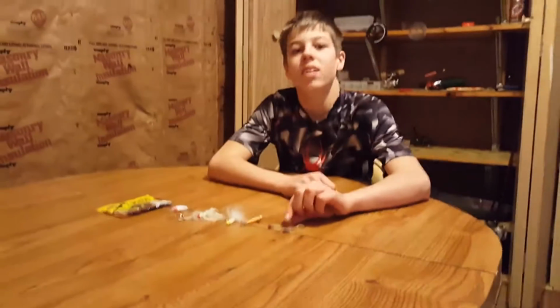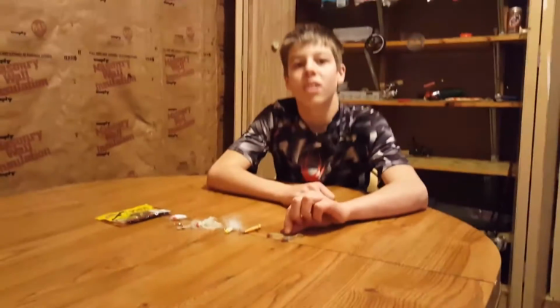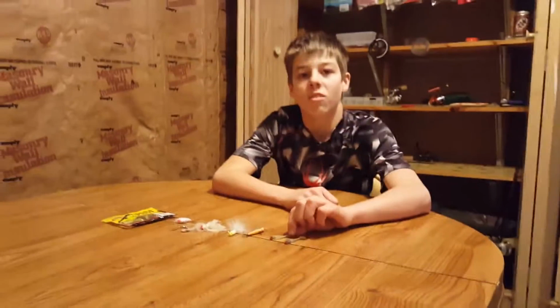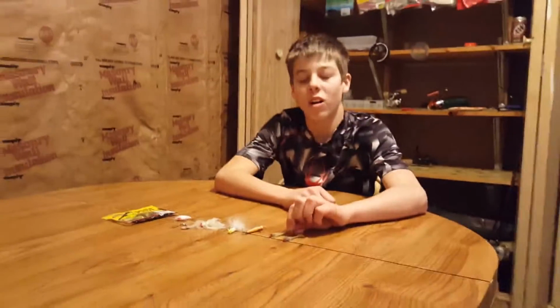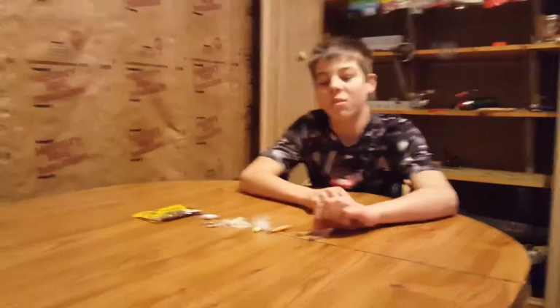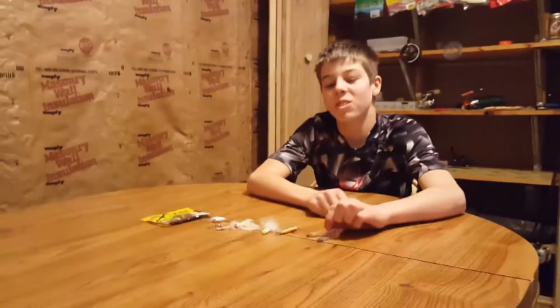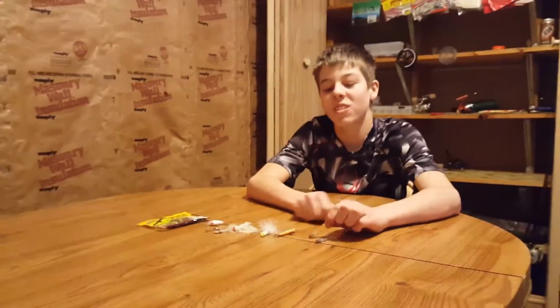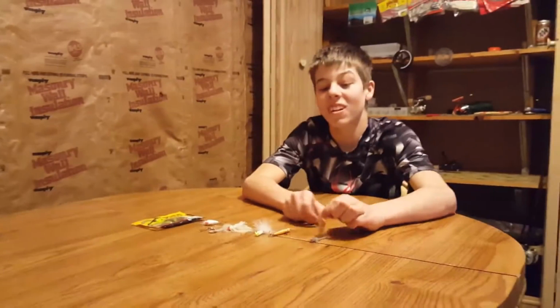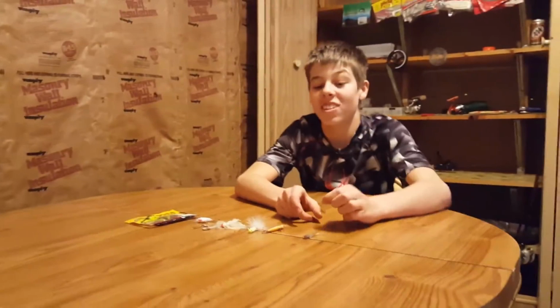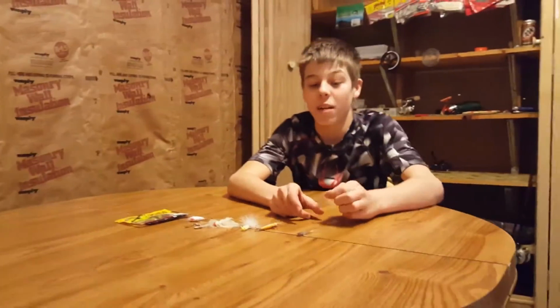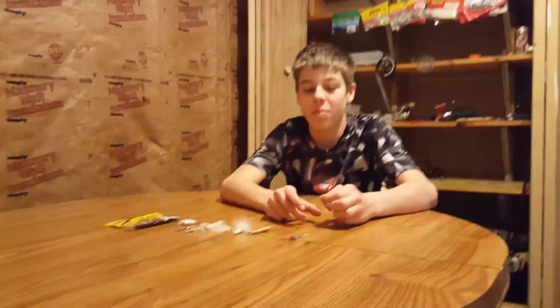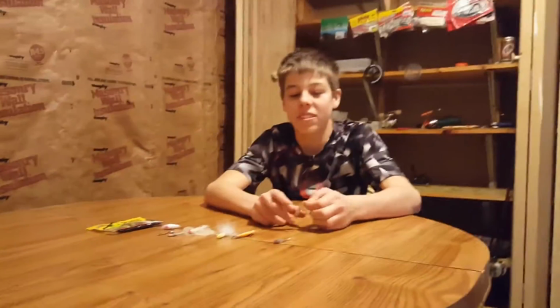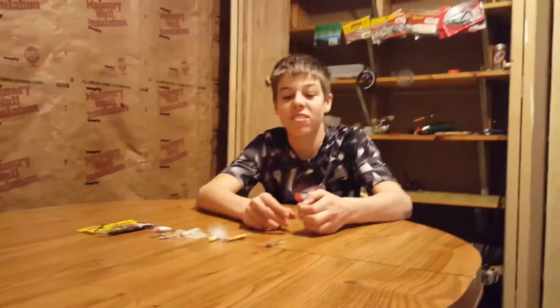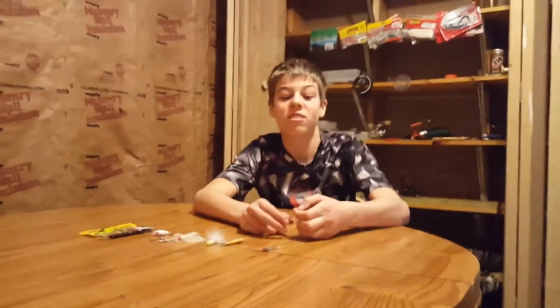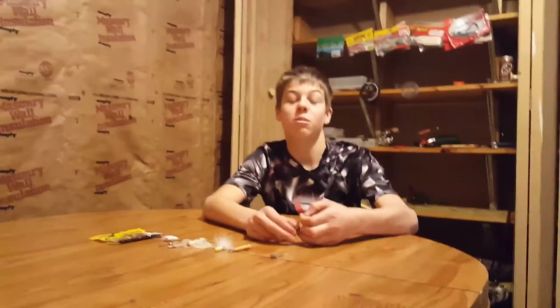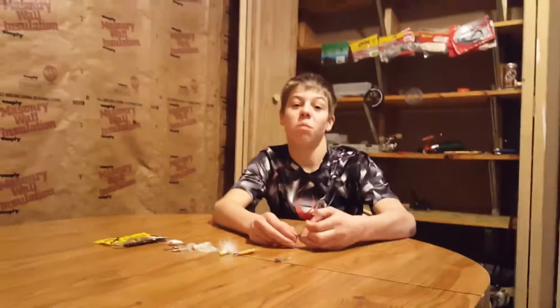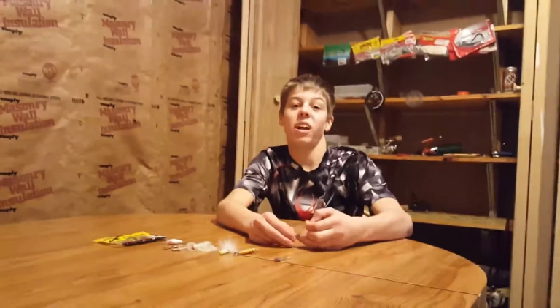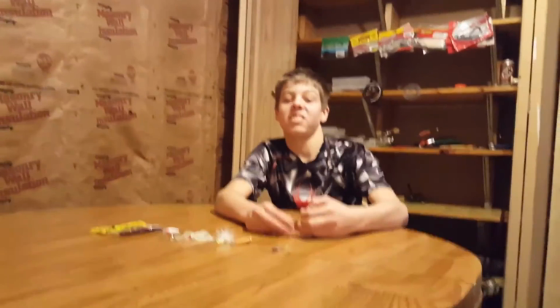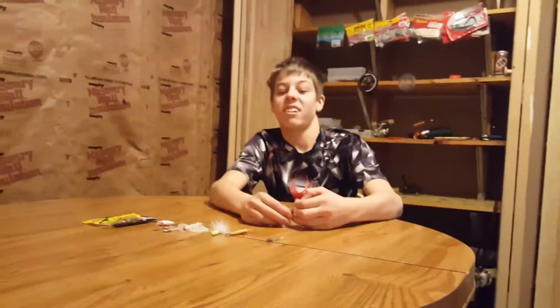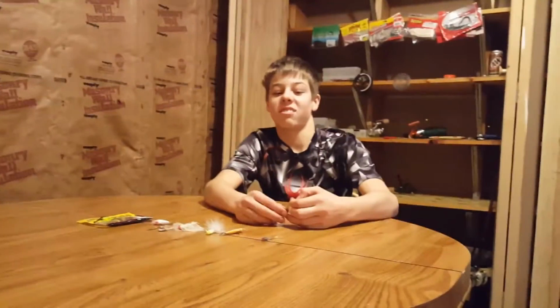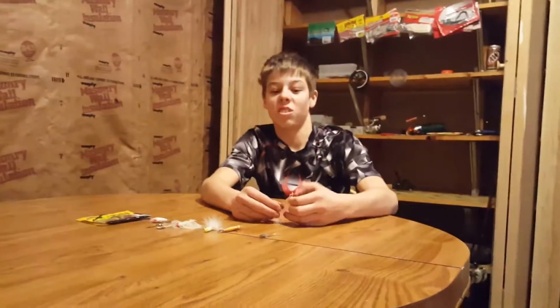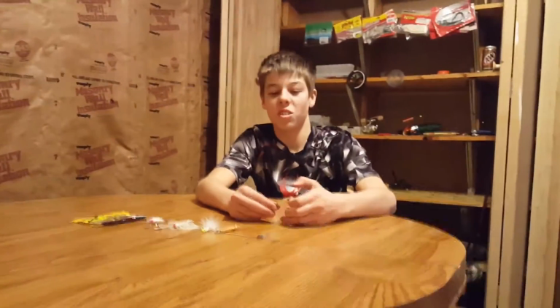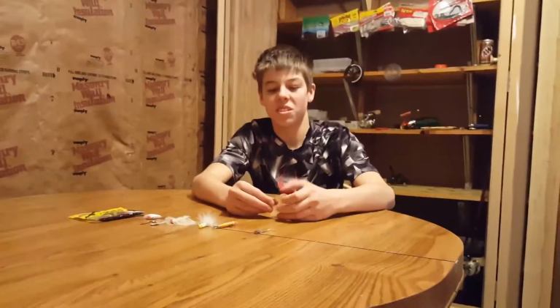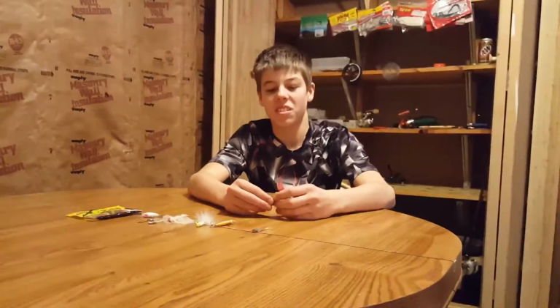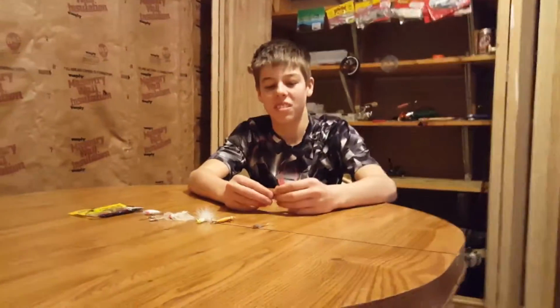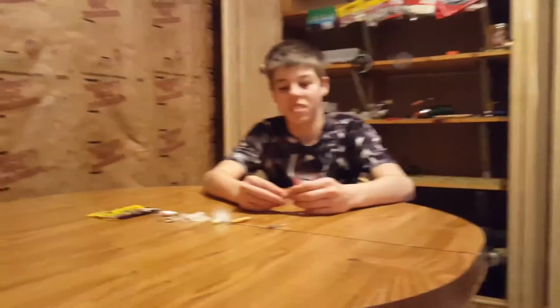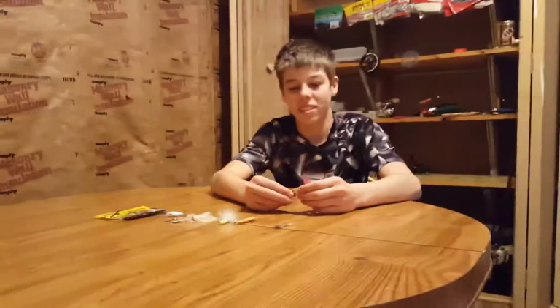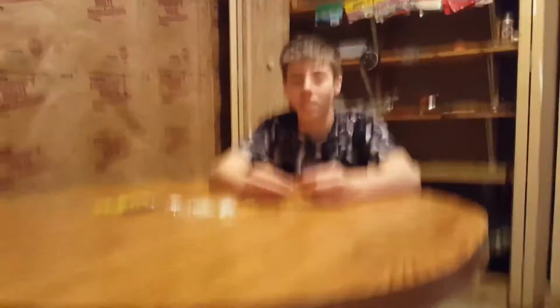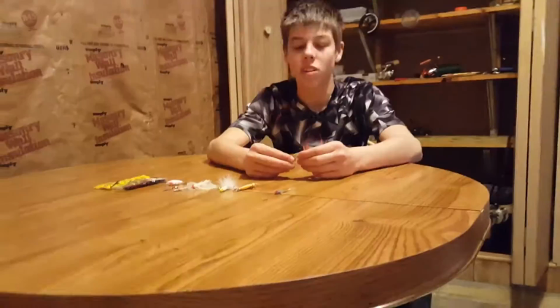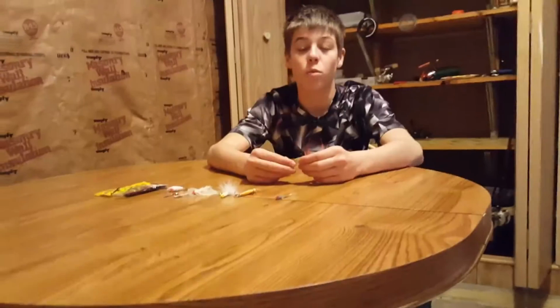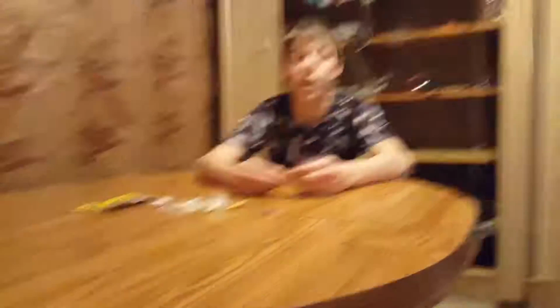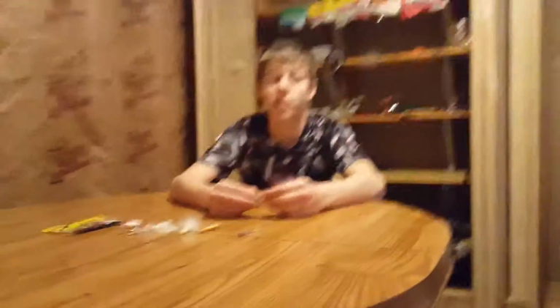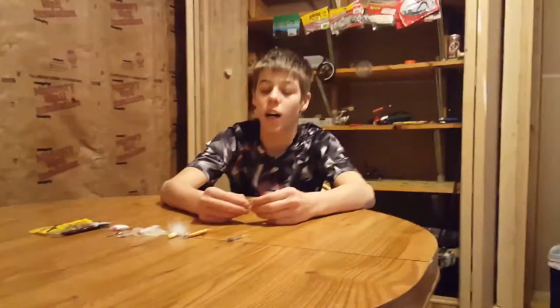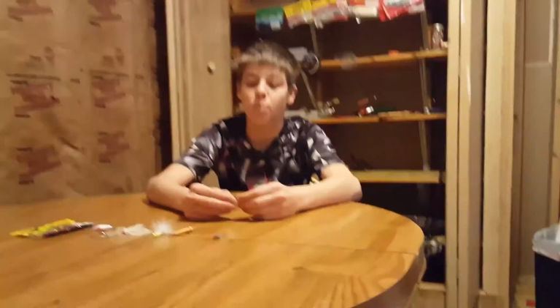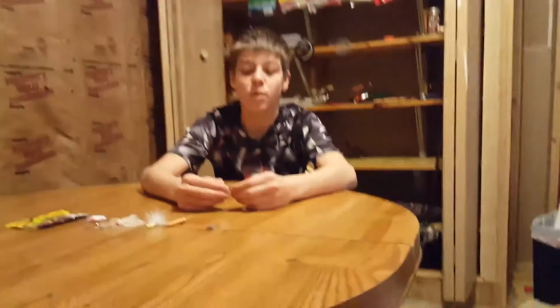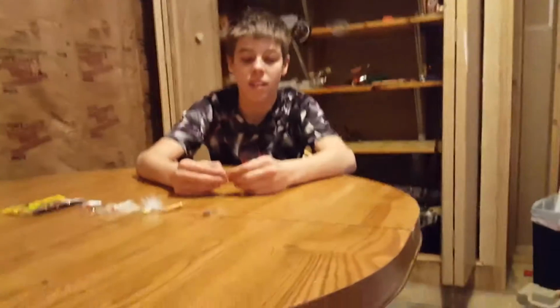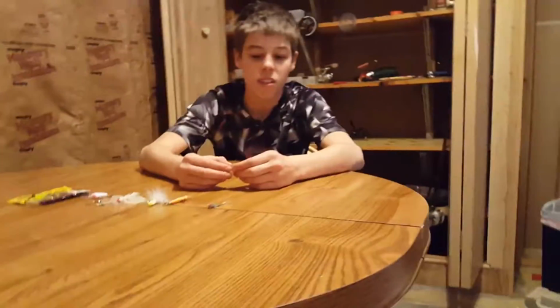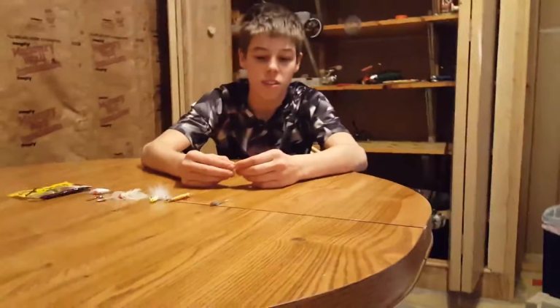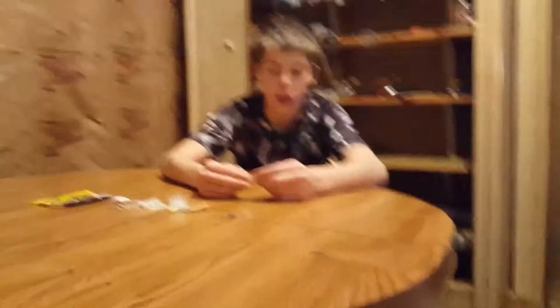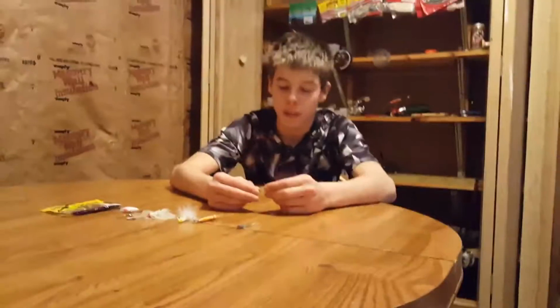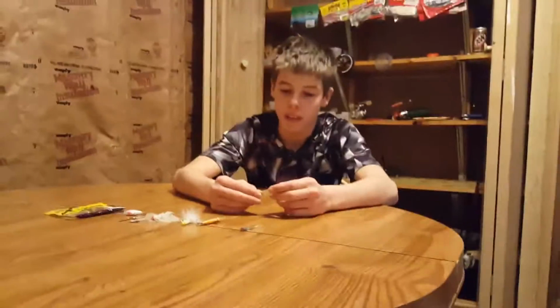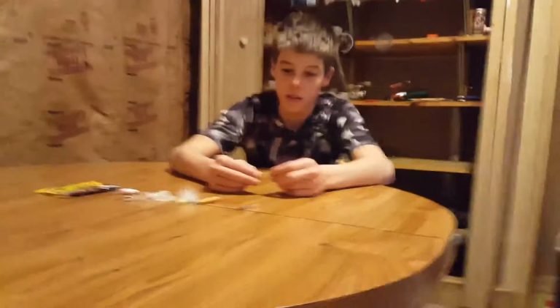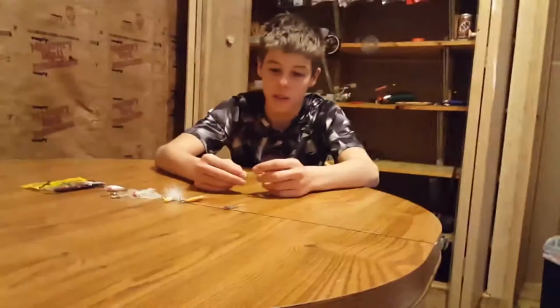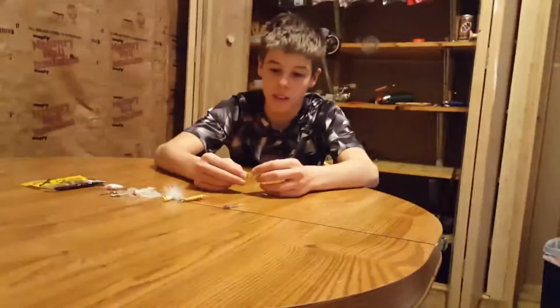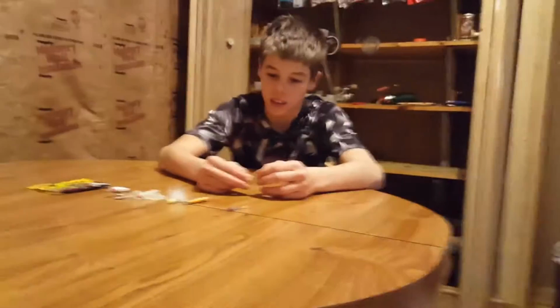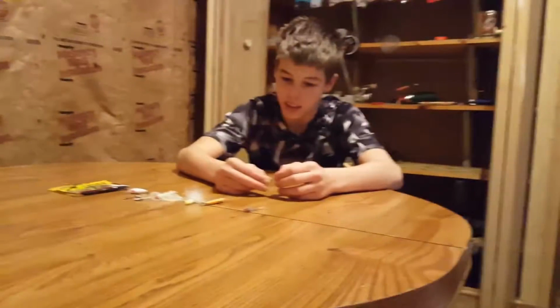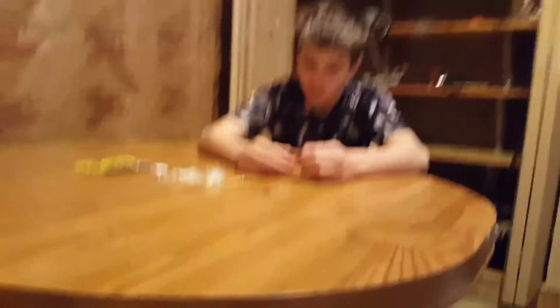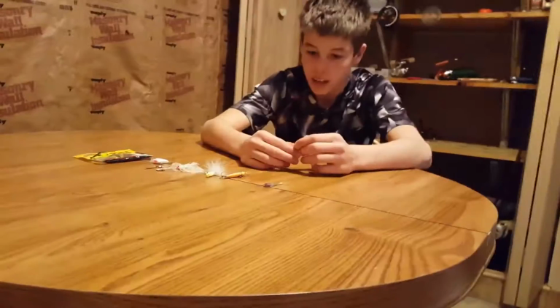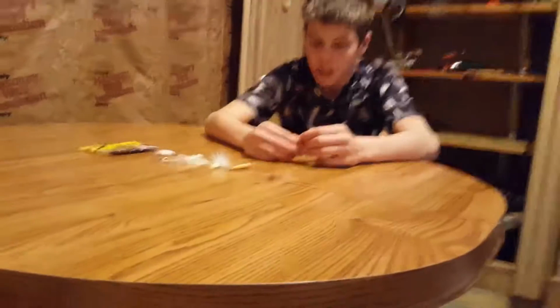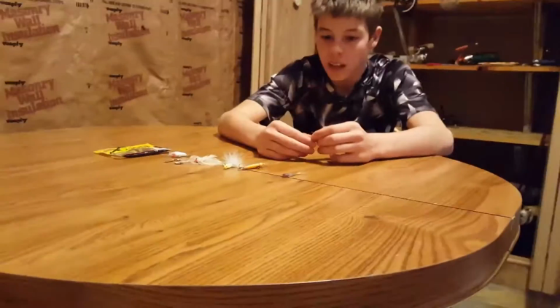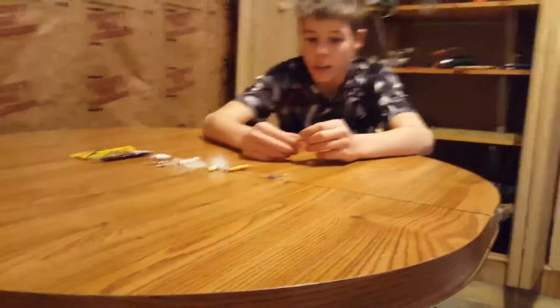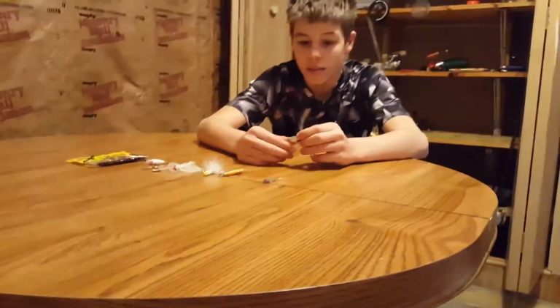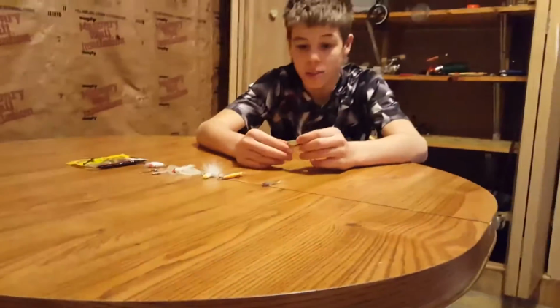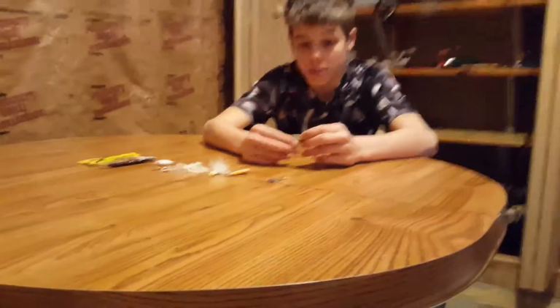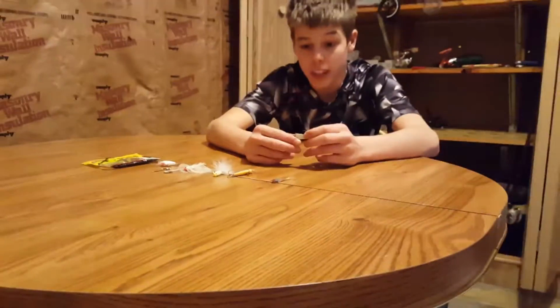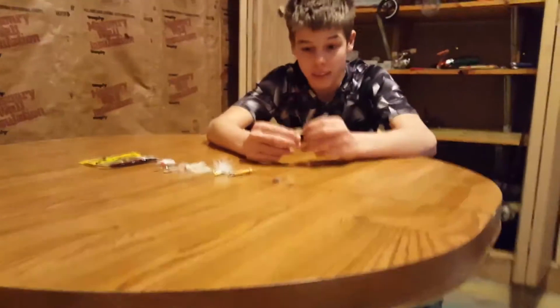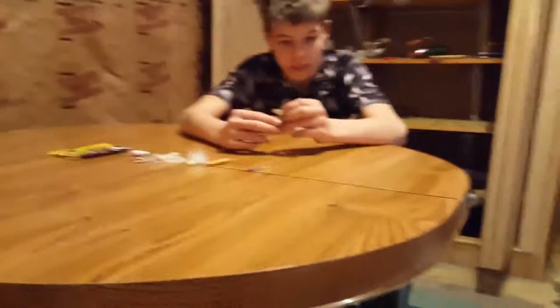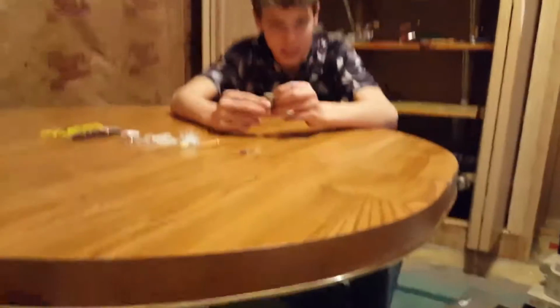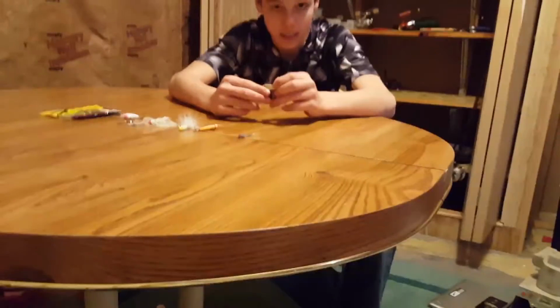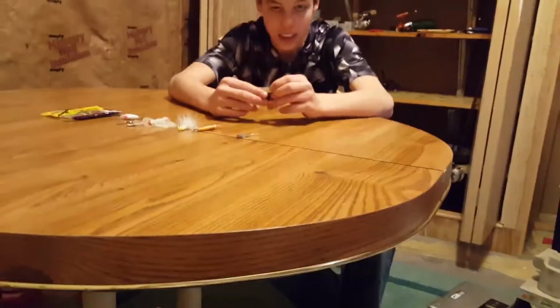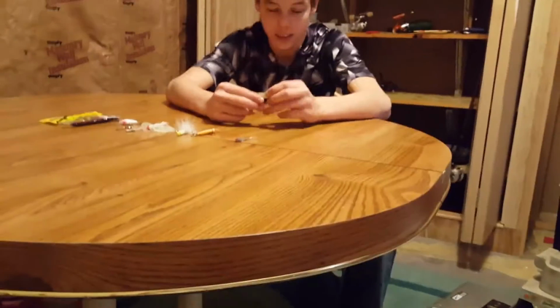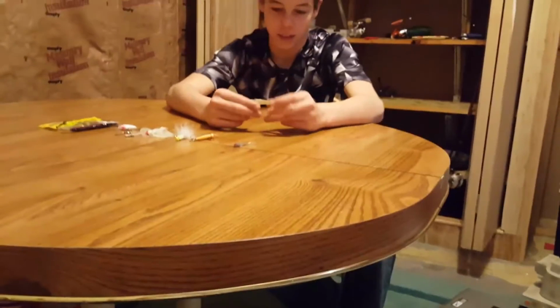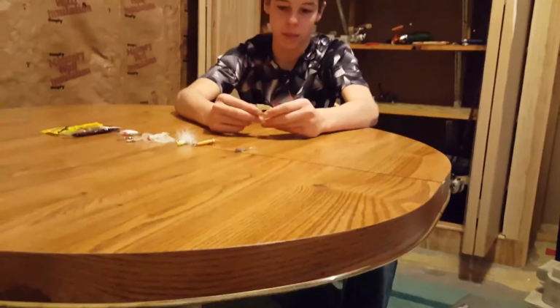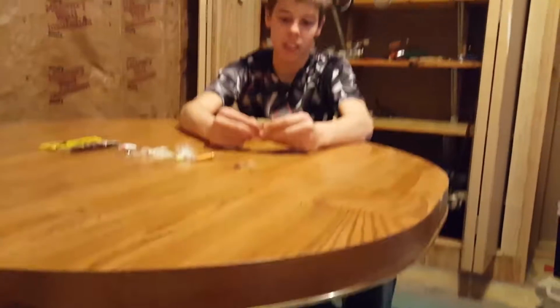Welcome to another episode of Nebraska Outdoors. These are my top six crappie lures of 2016 for me.